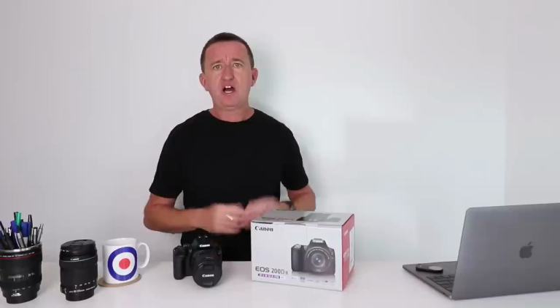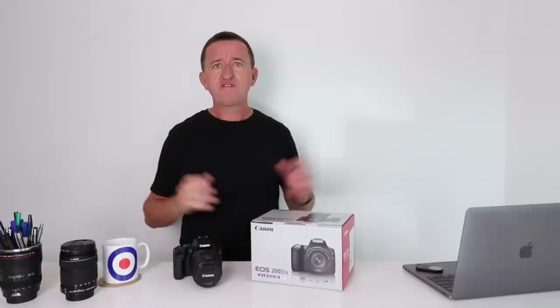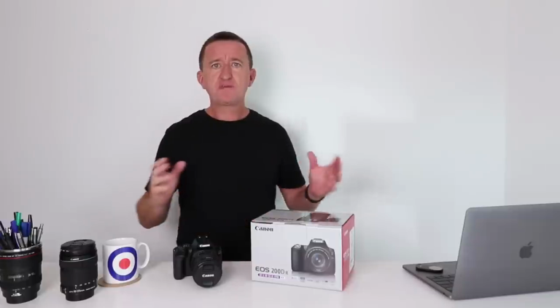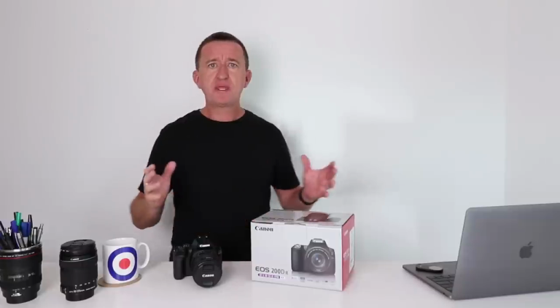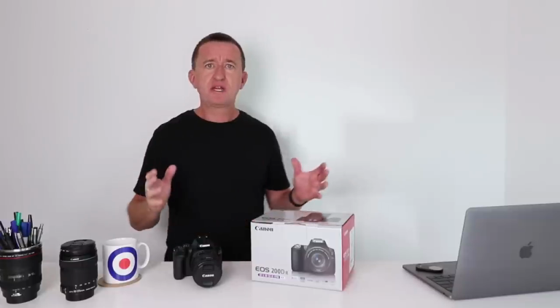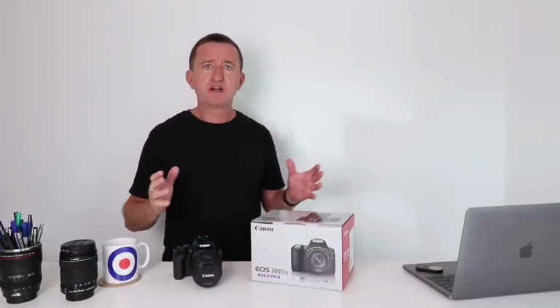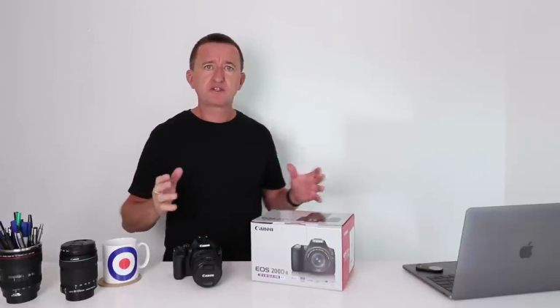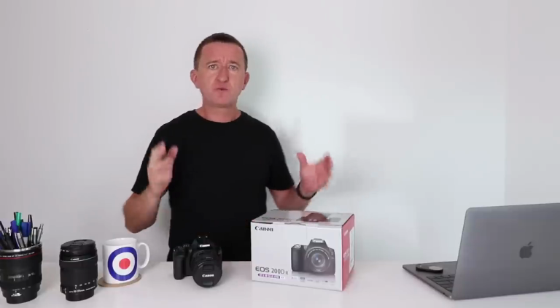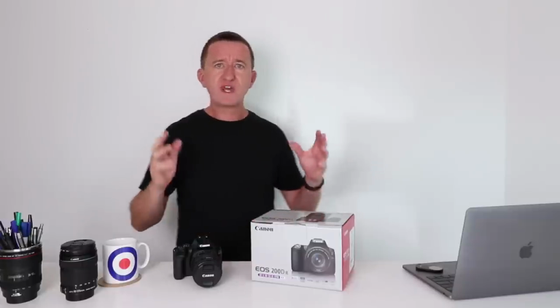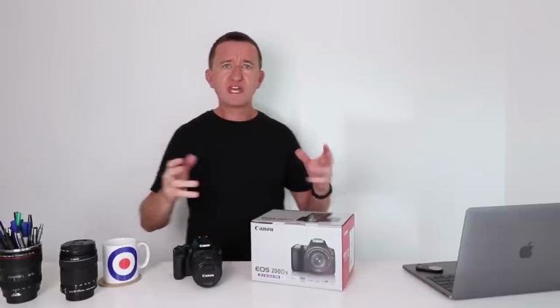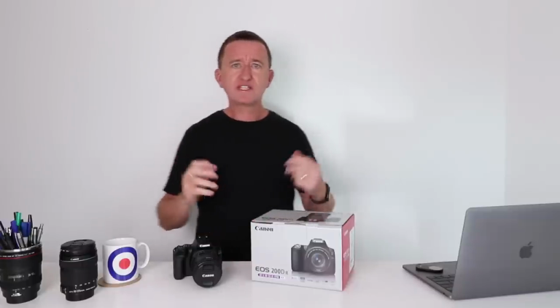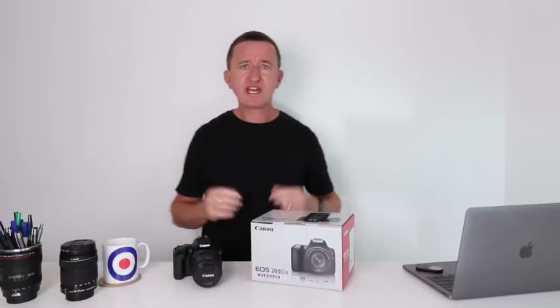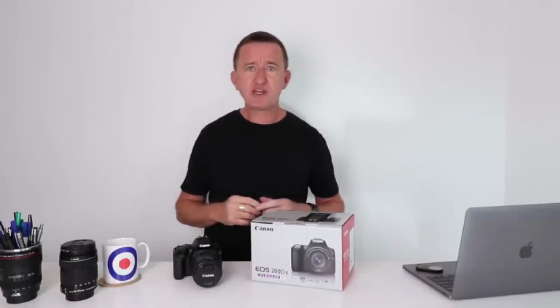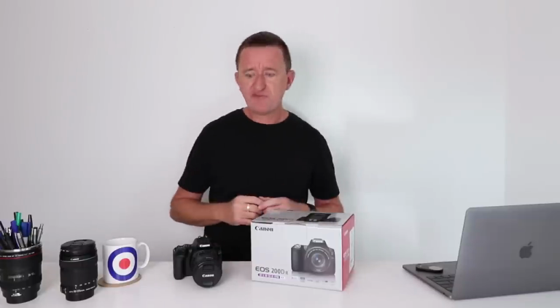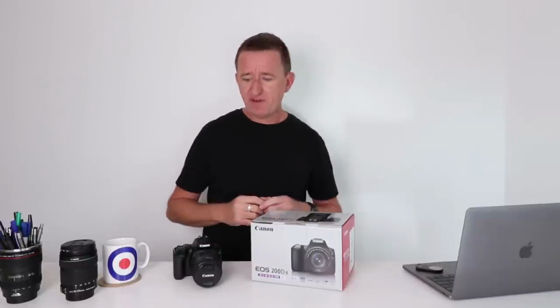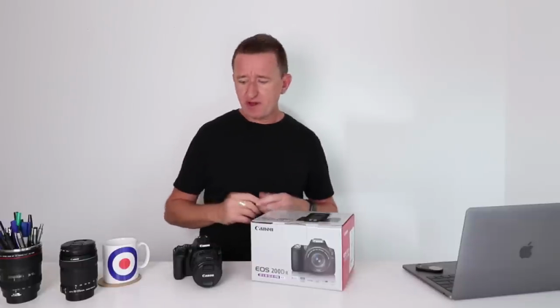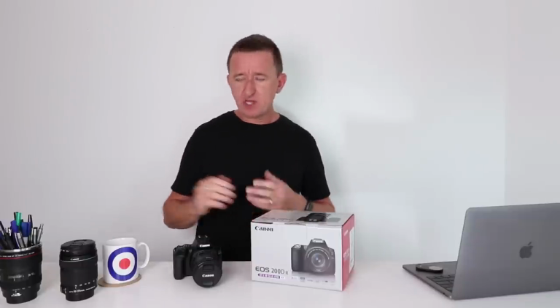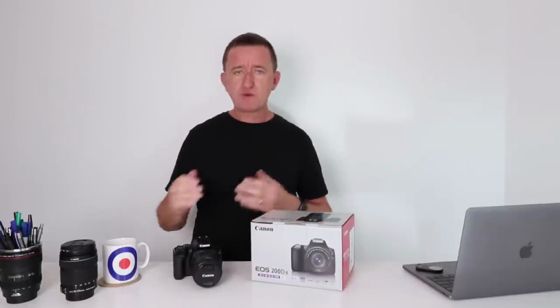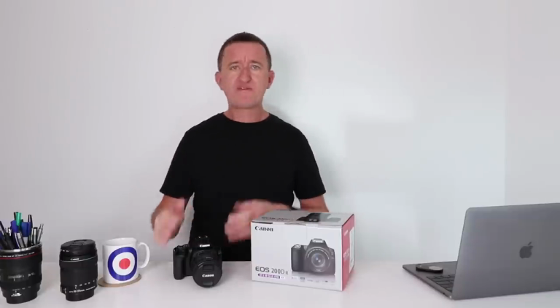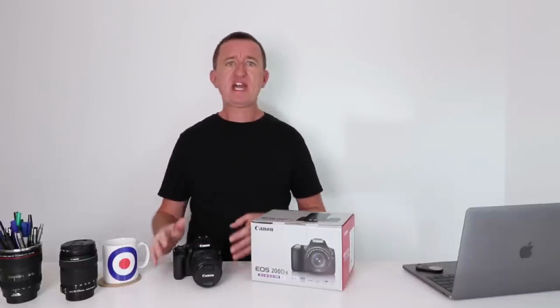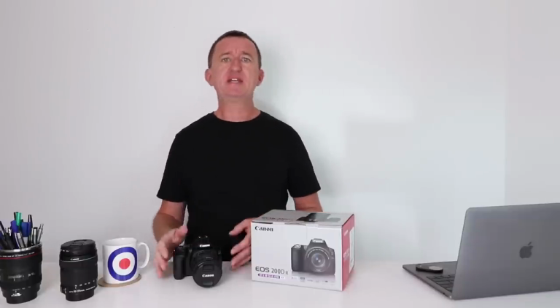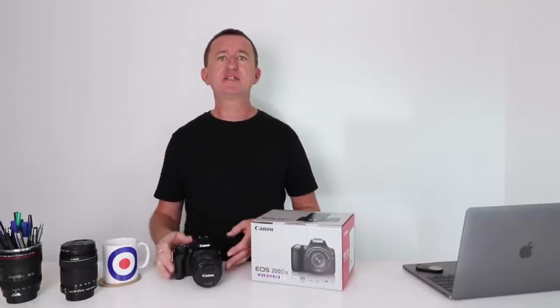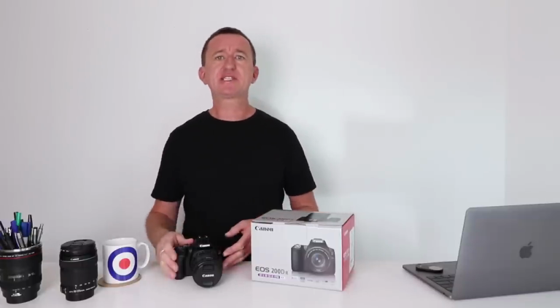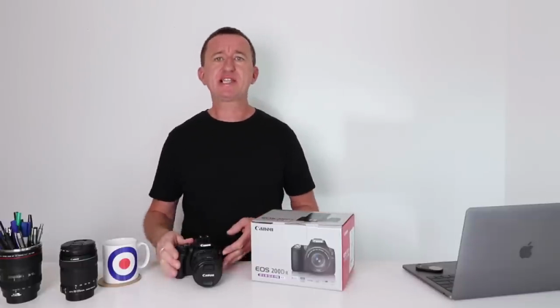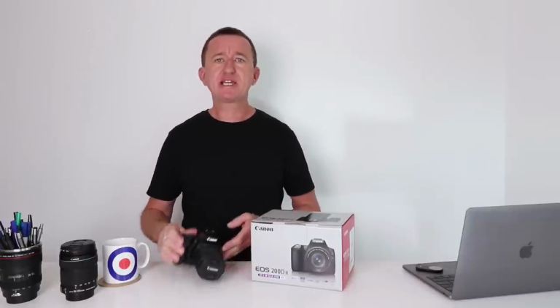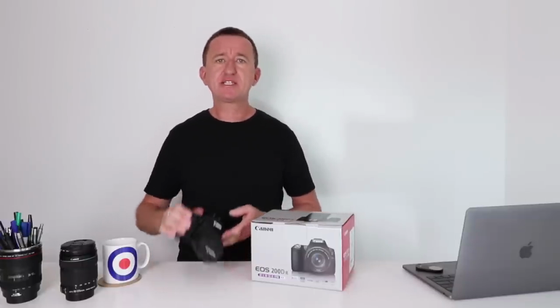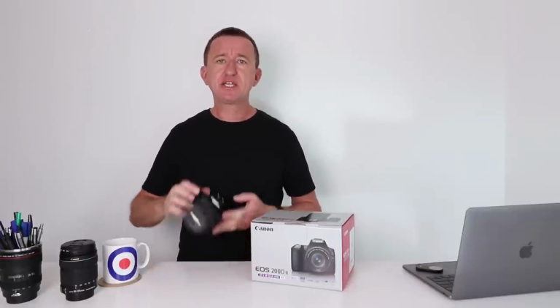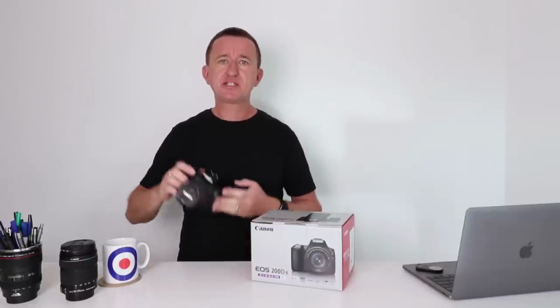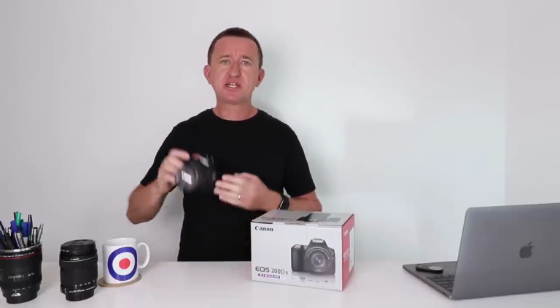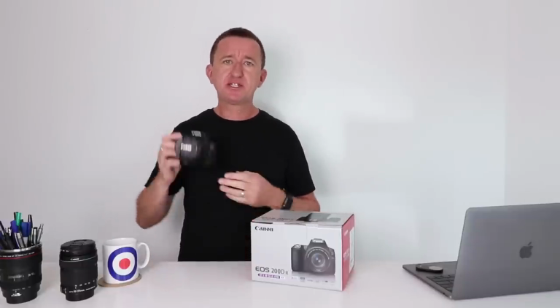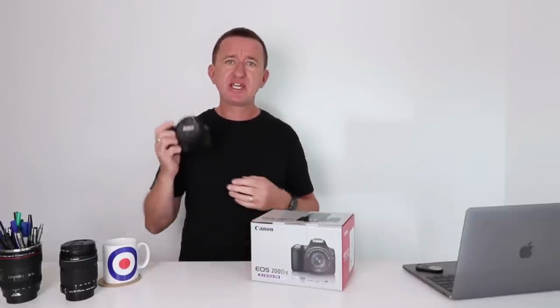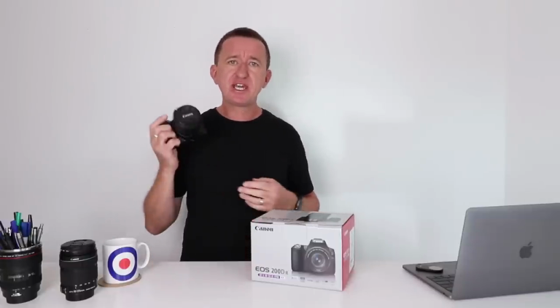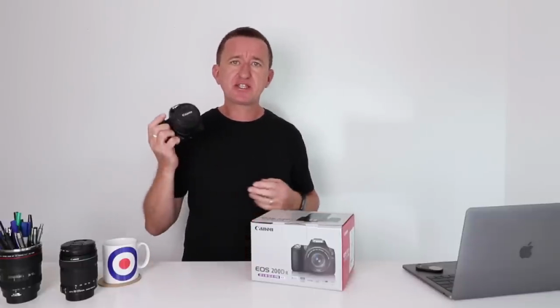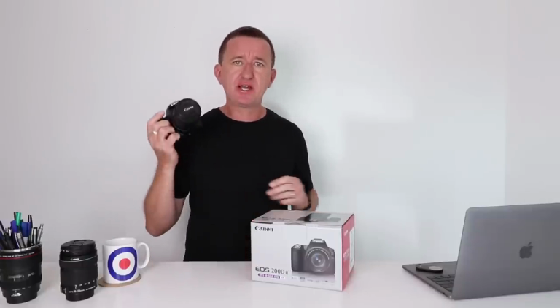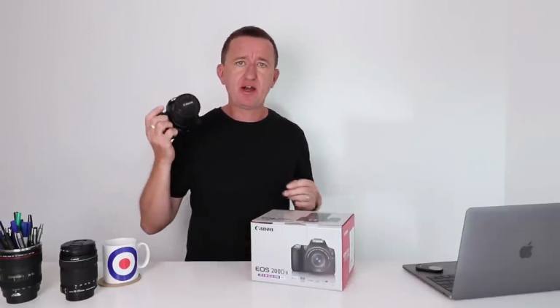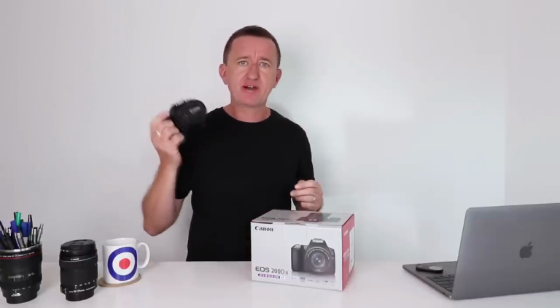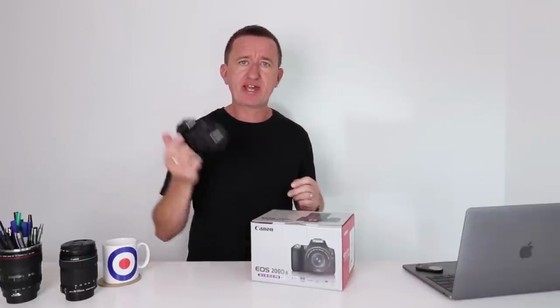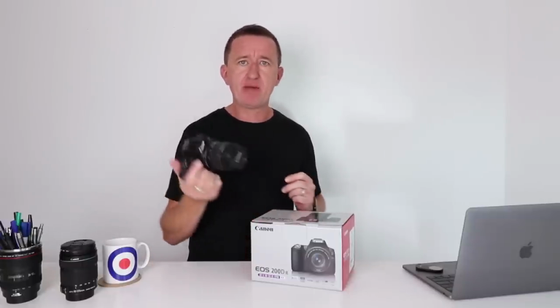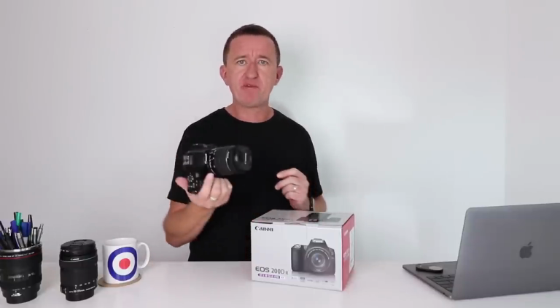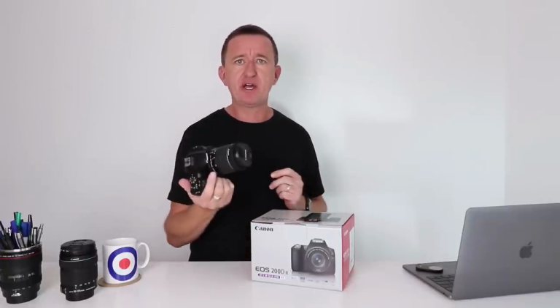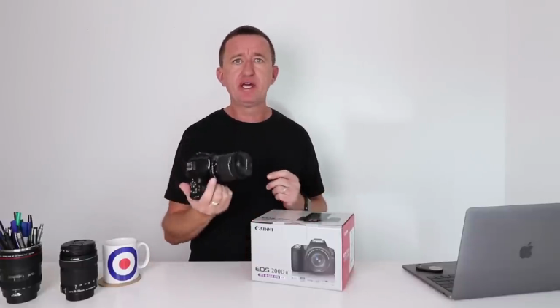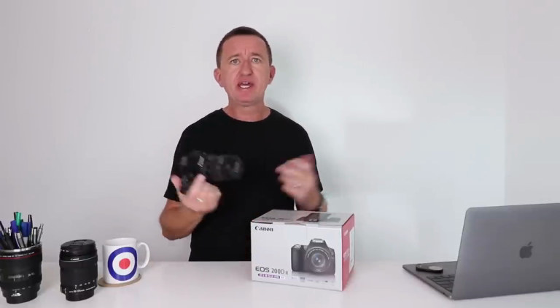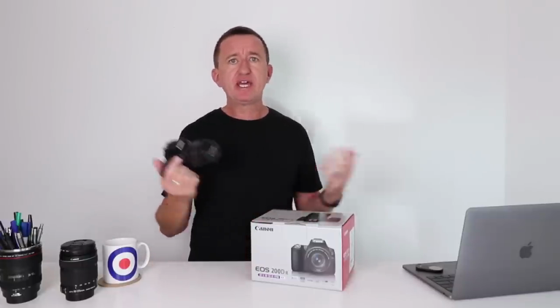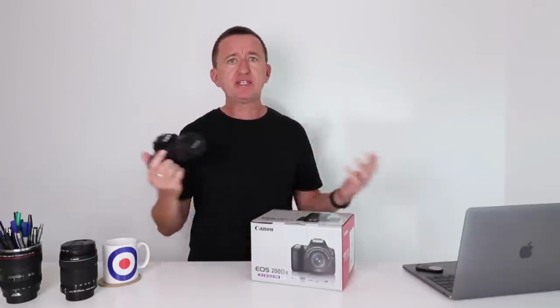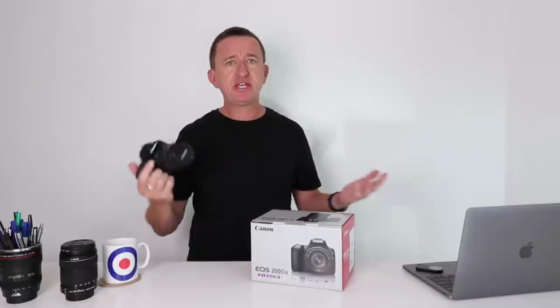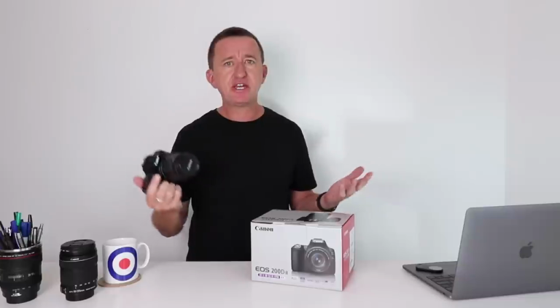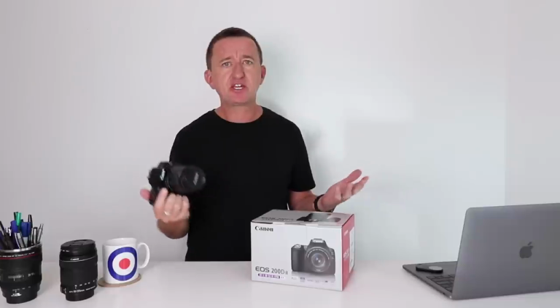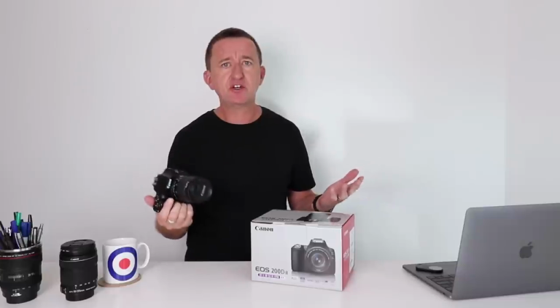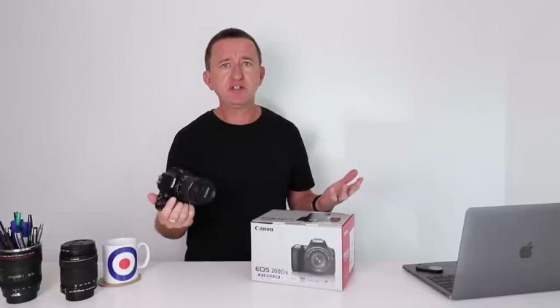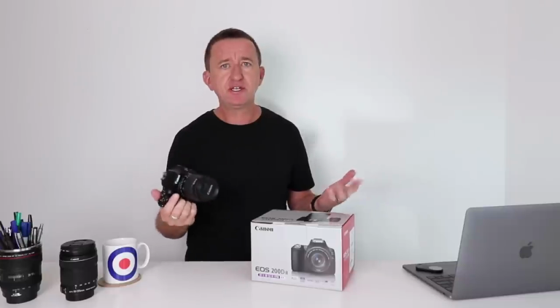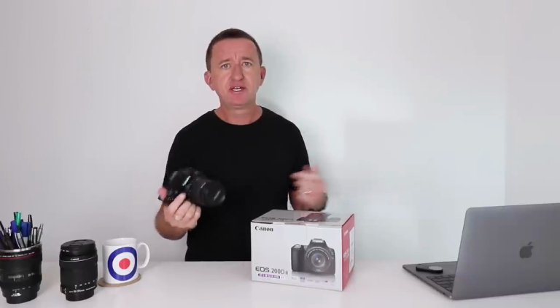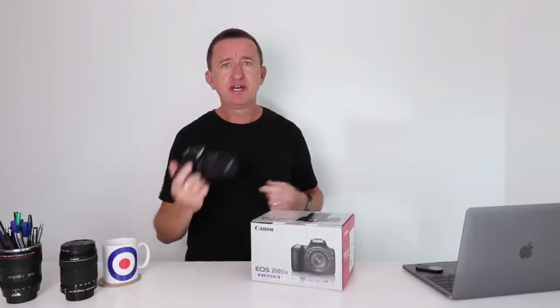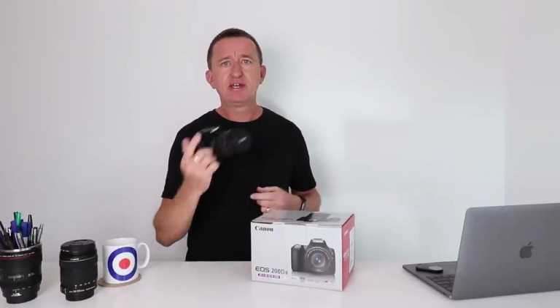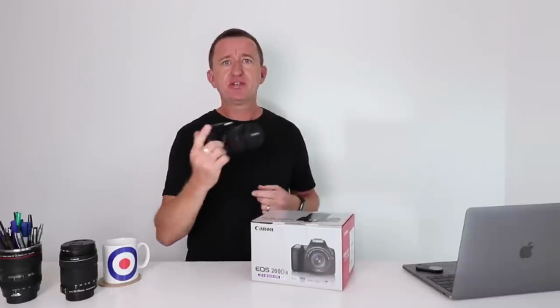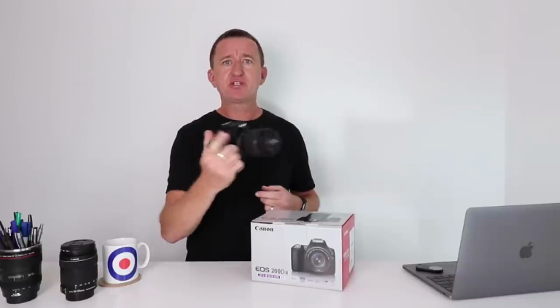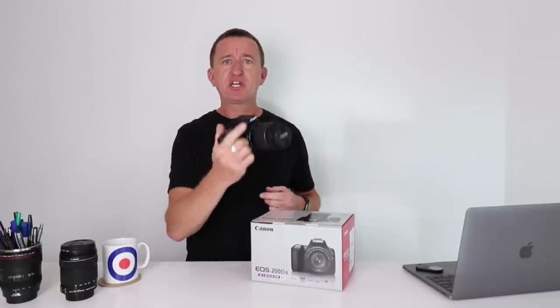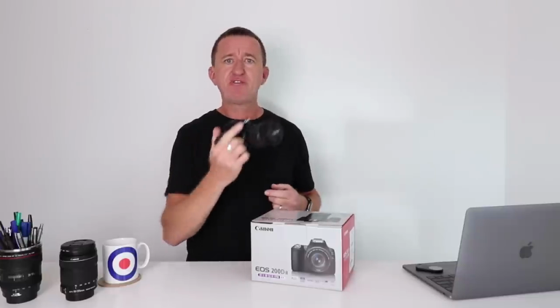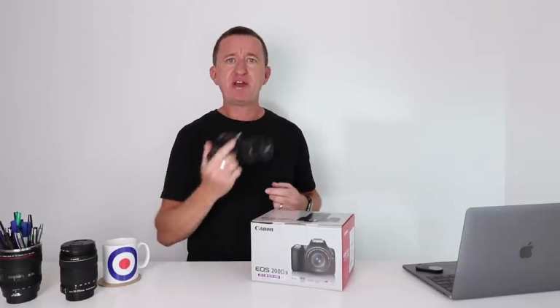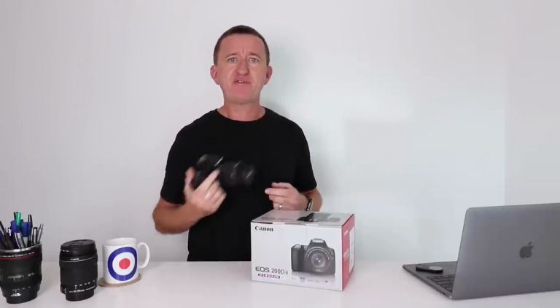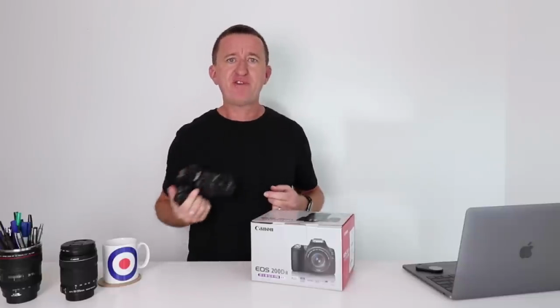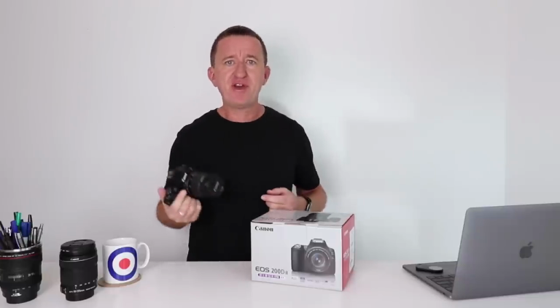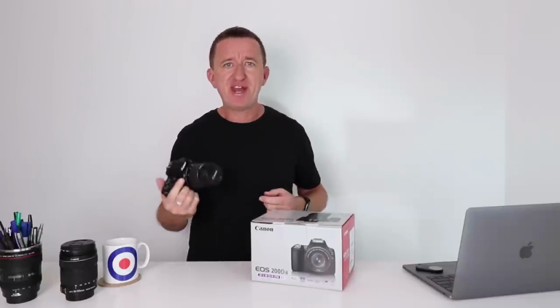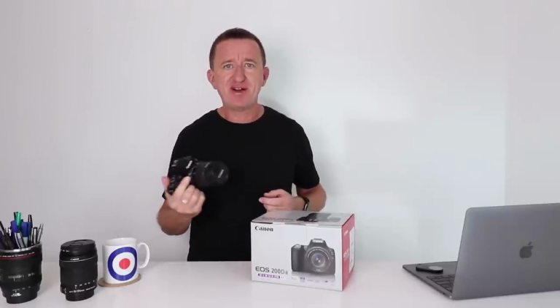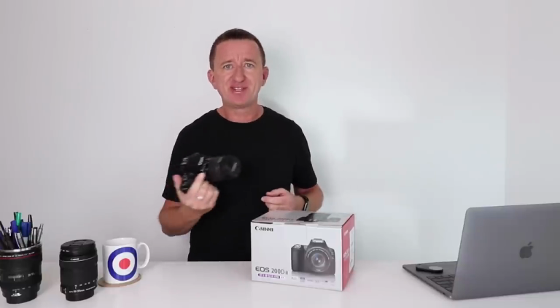I've spent the last week taking photos with Canon's latest DSLR camera. Is it any good? Stick around and find out.